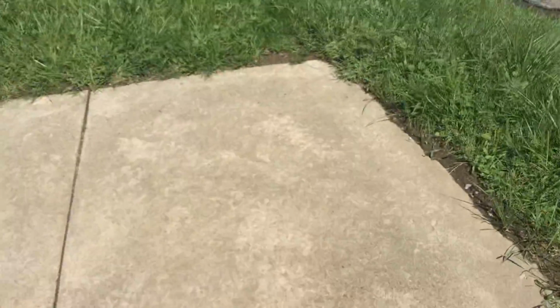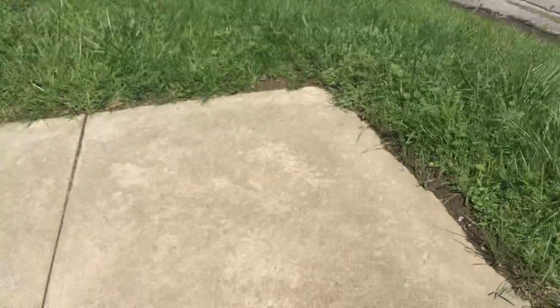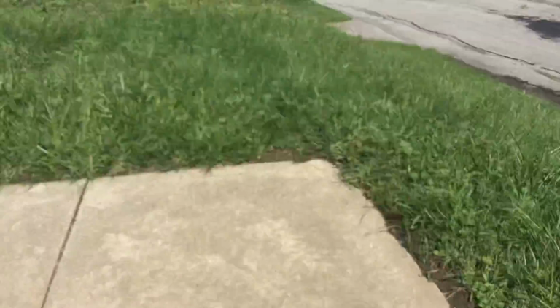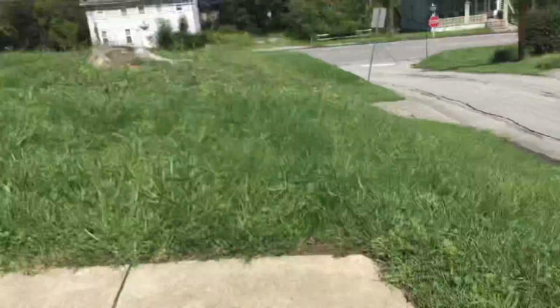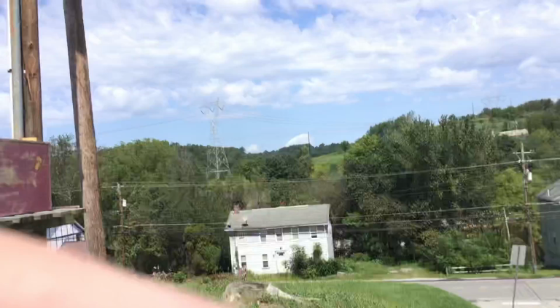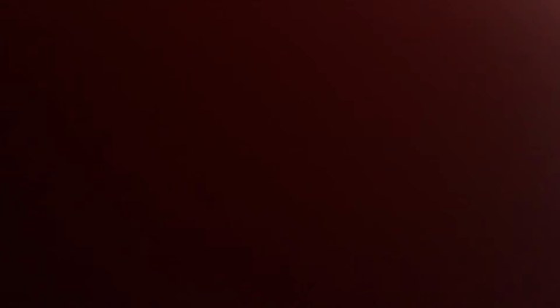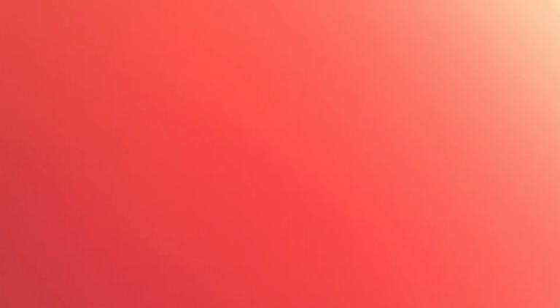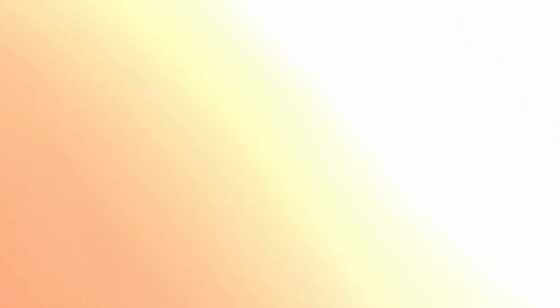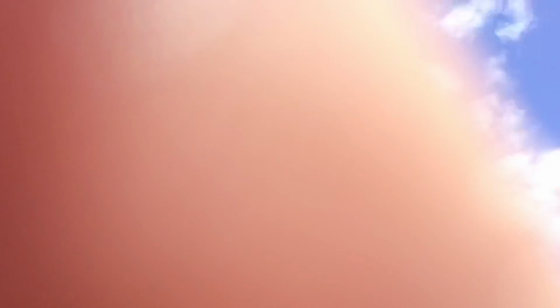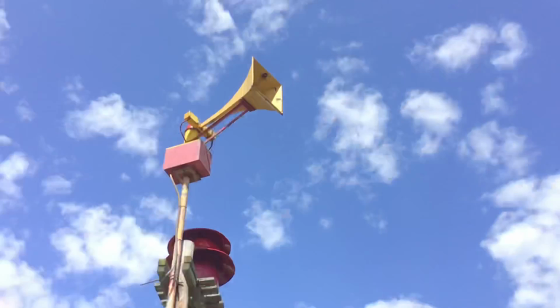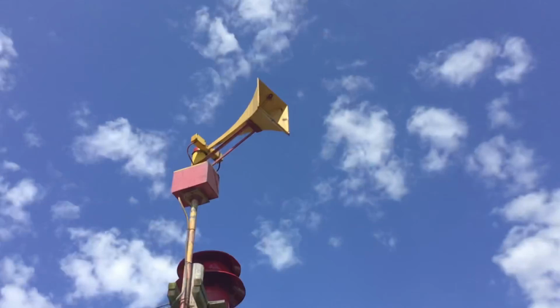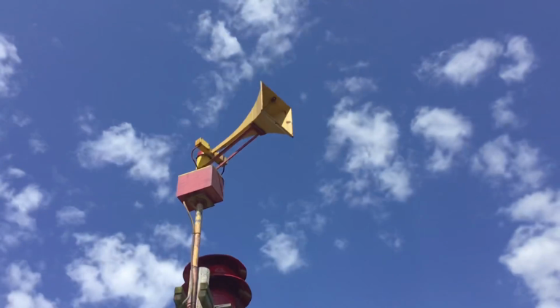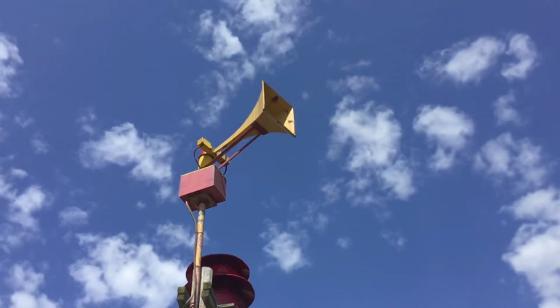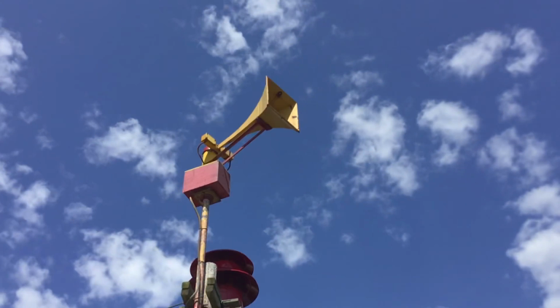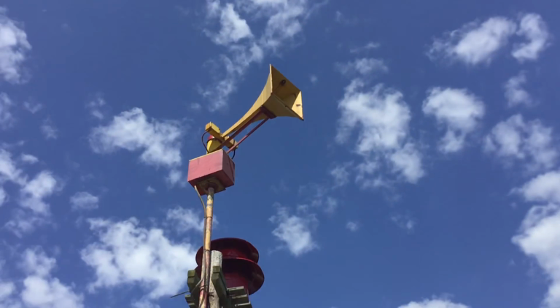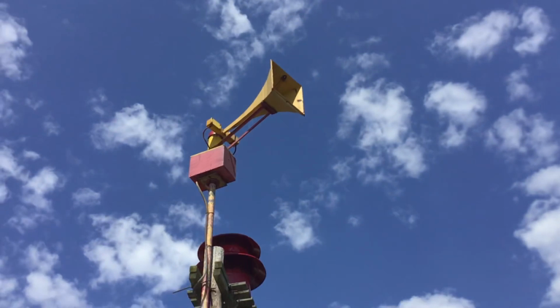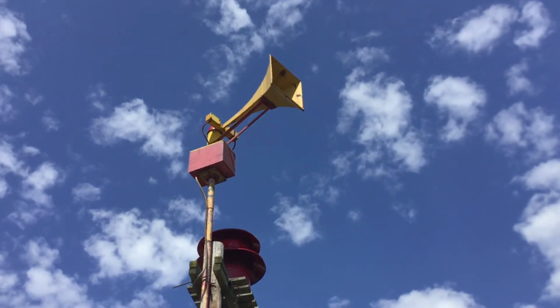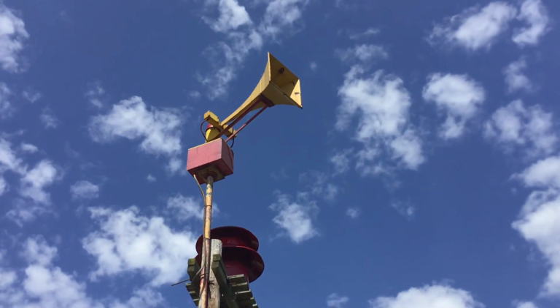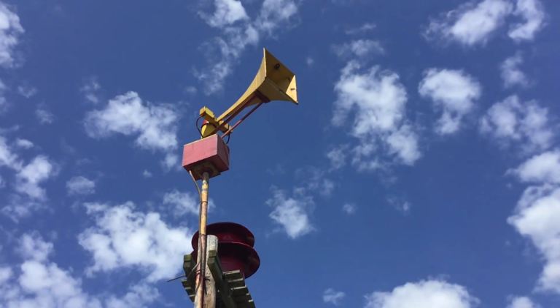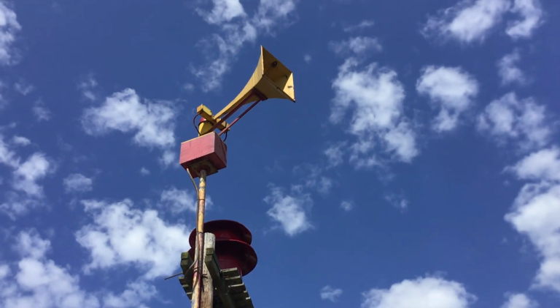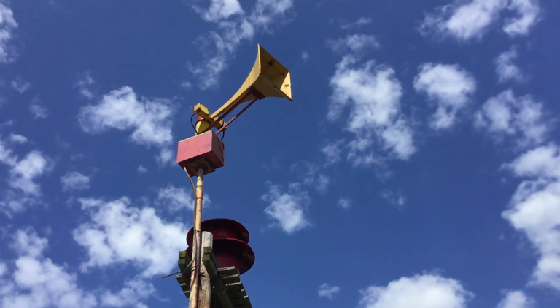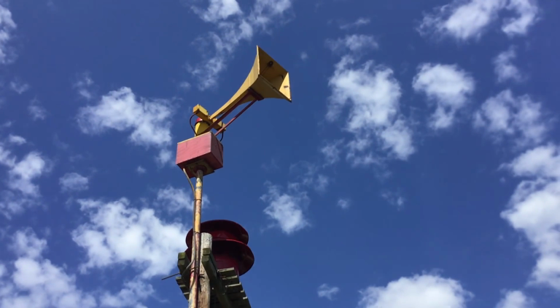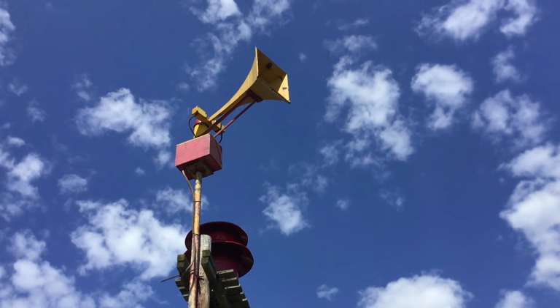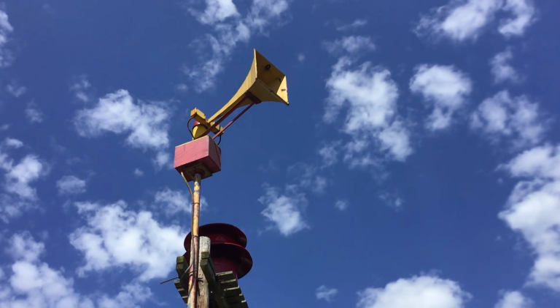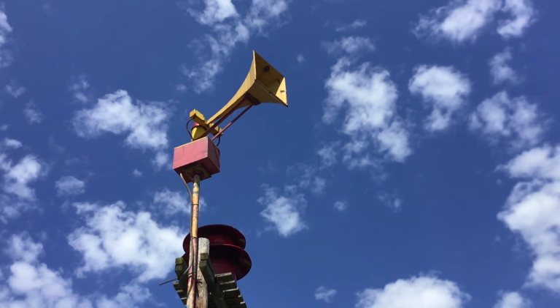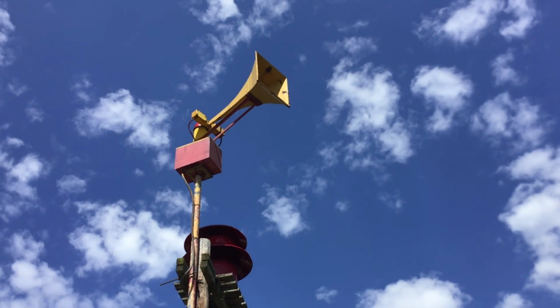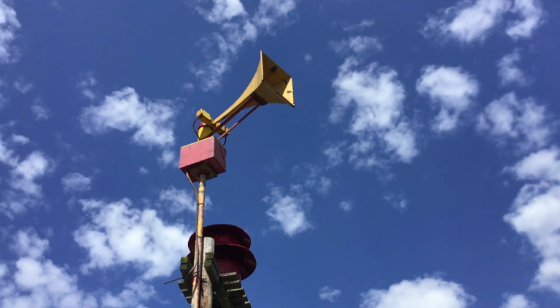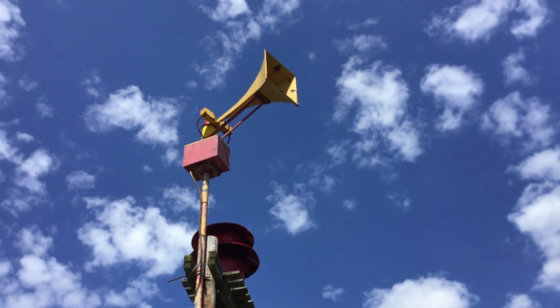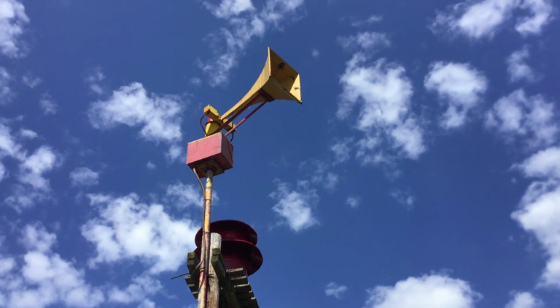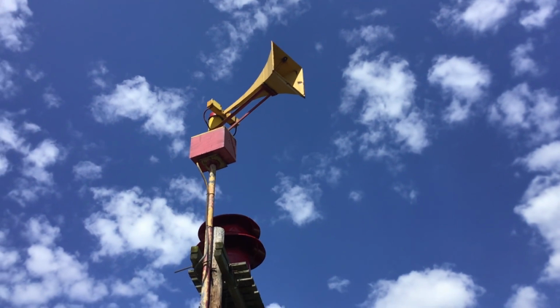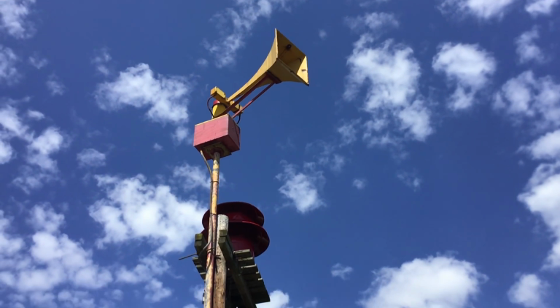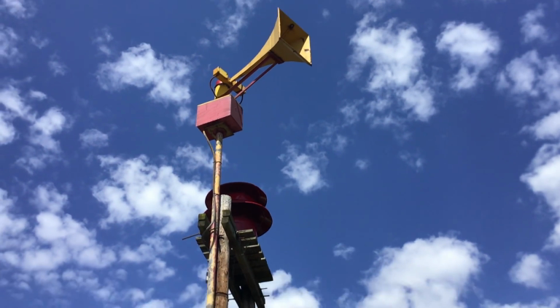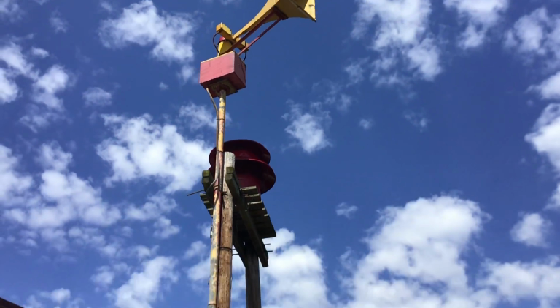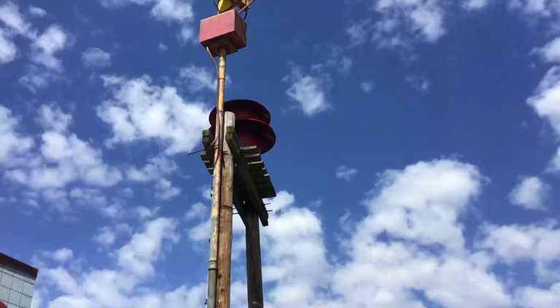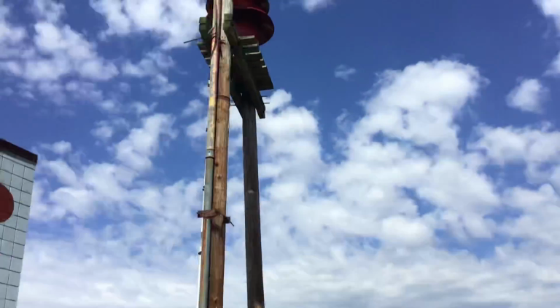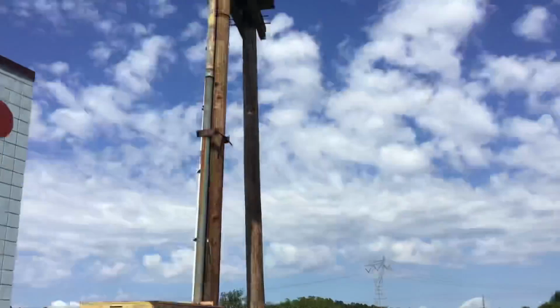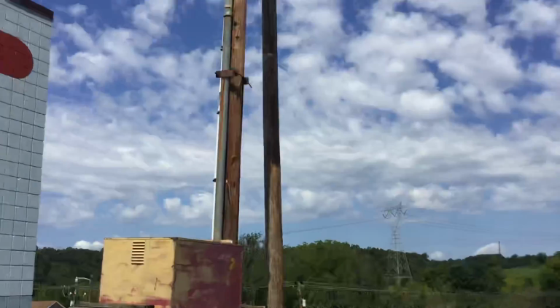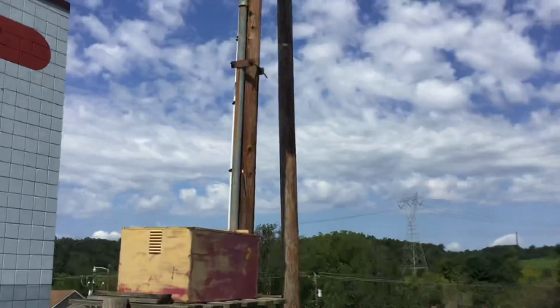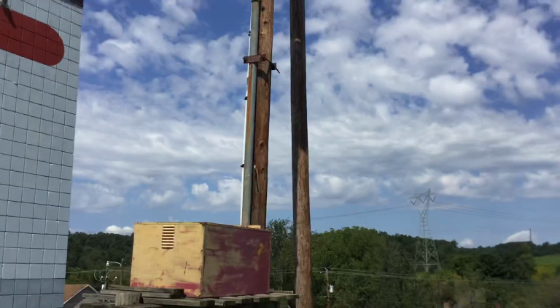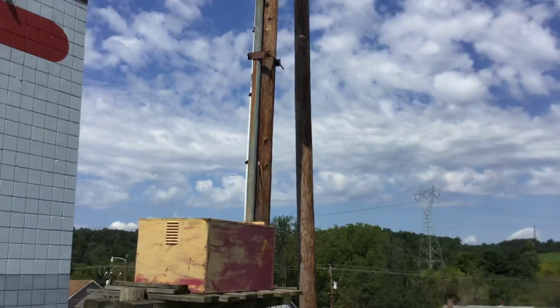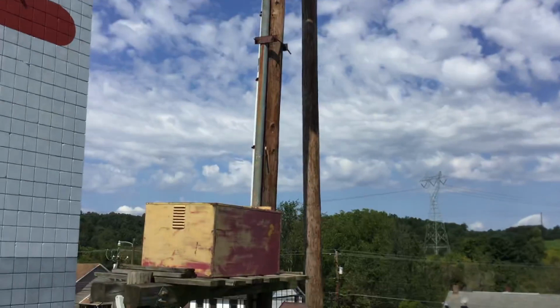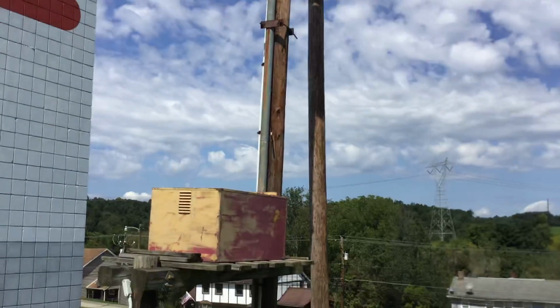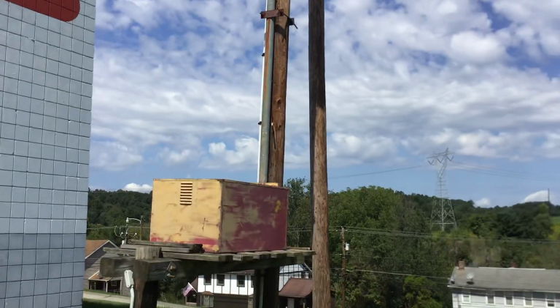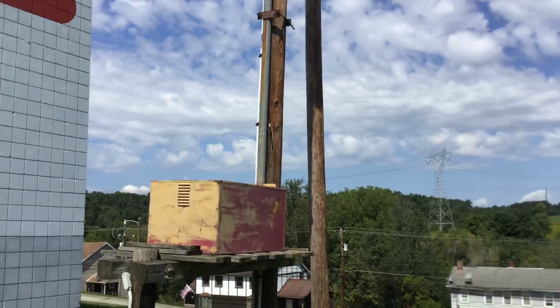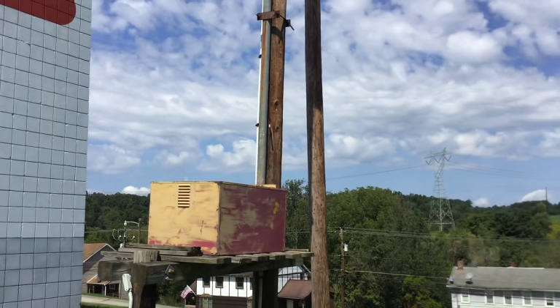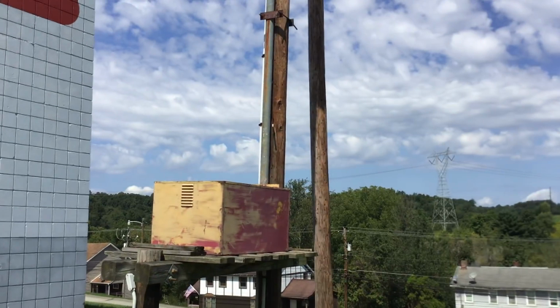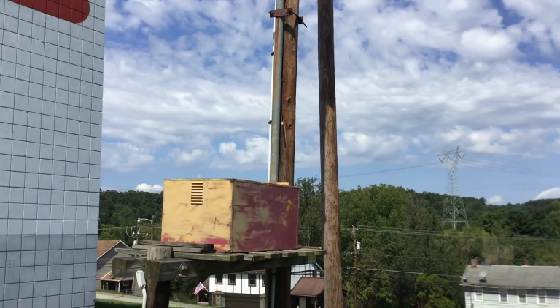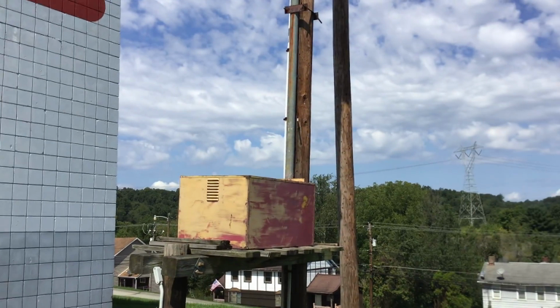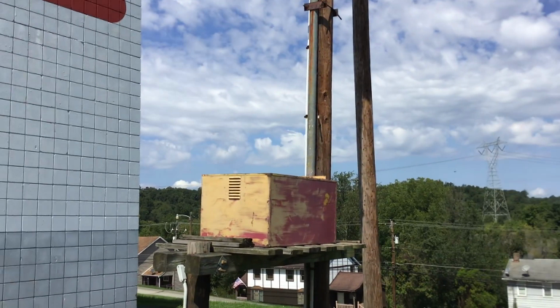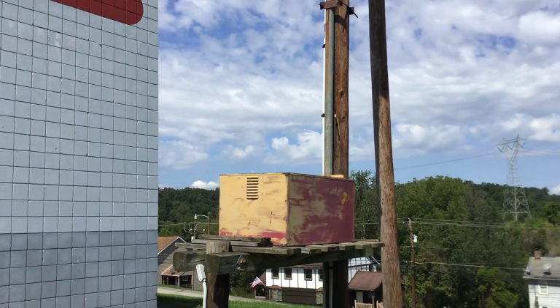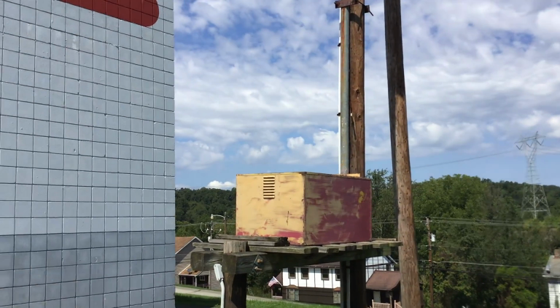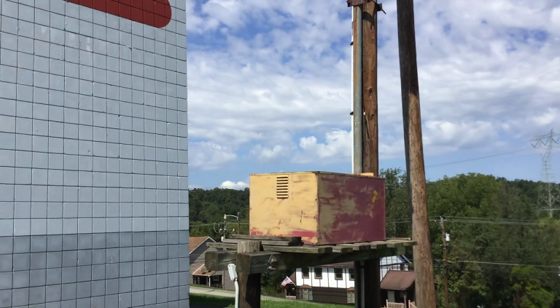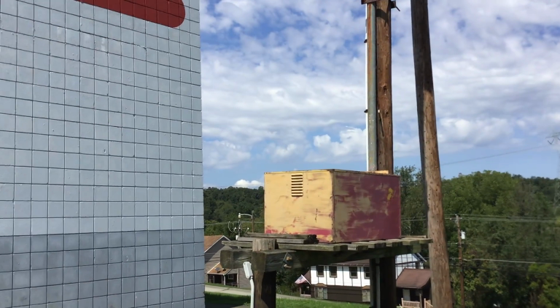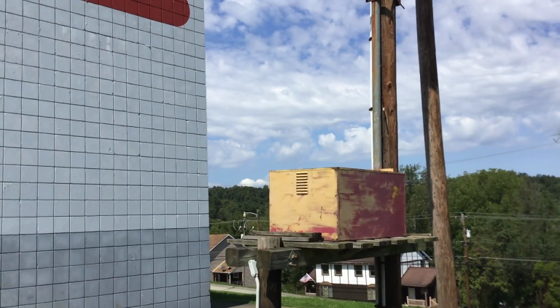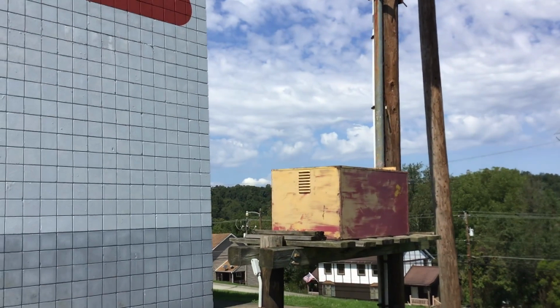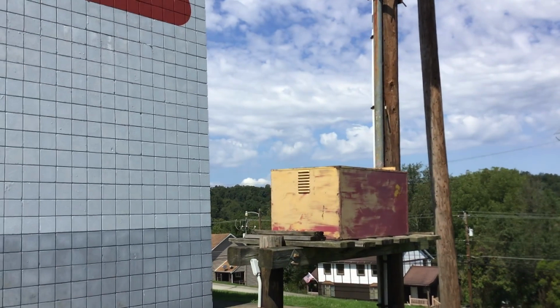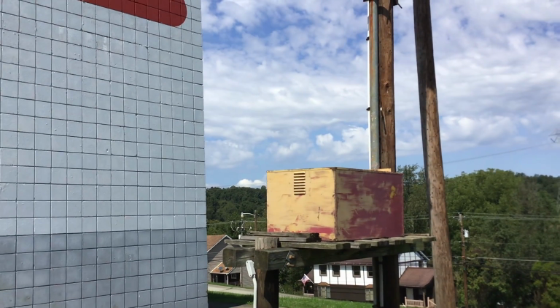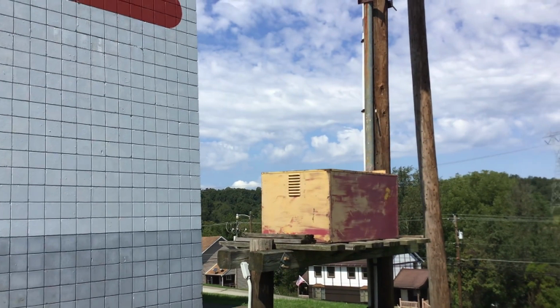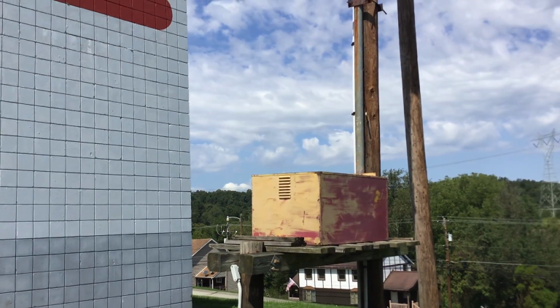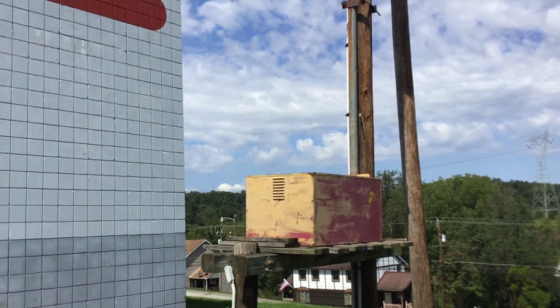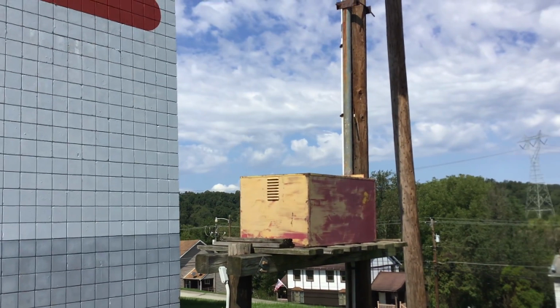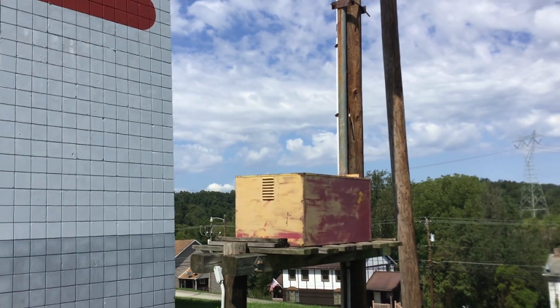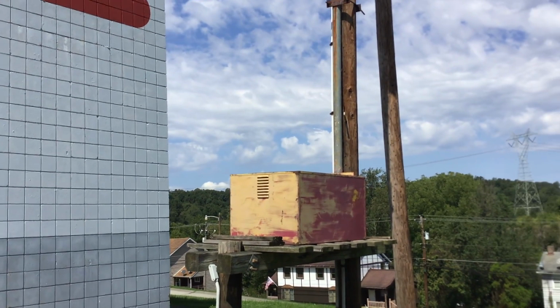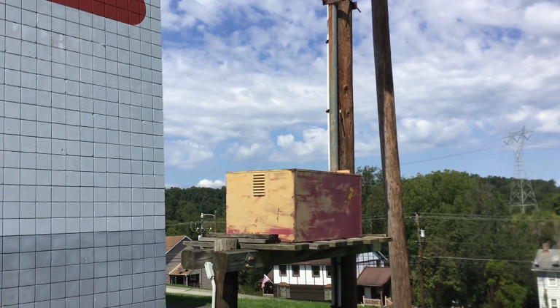There it is. So yeah, that's that video. I'll see you guys in the next one.